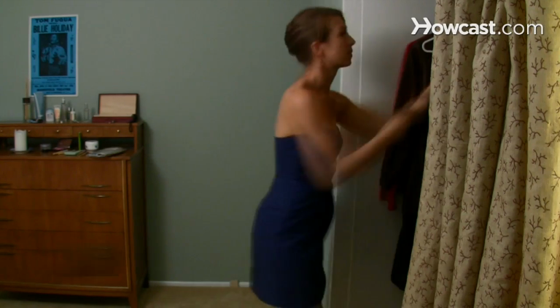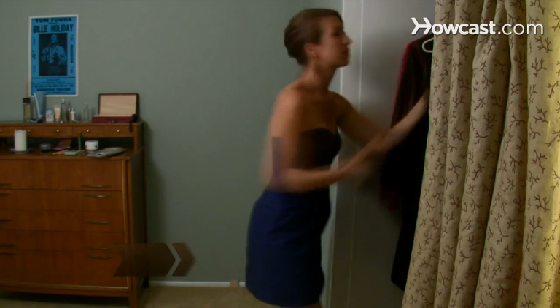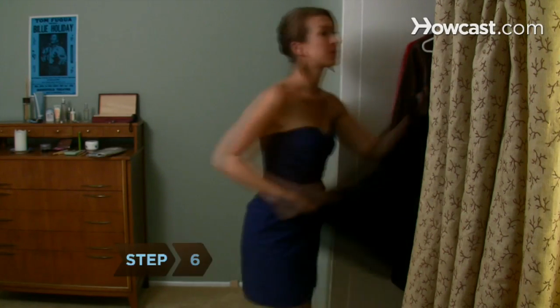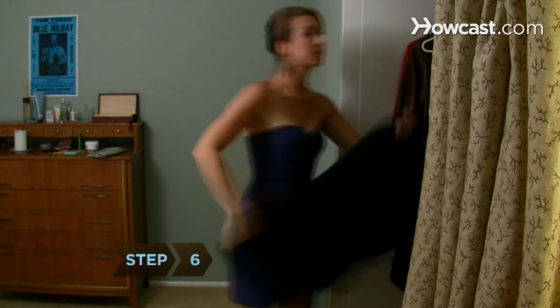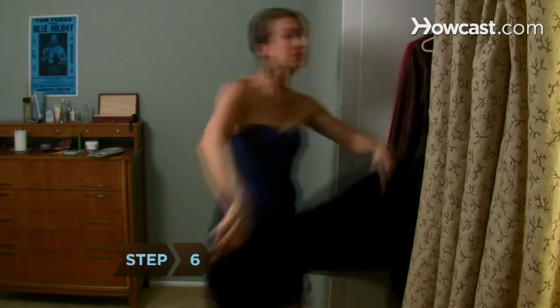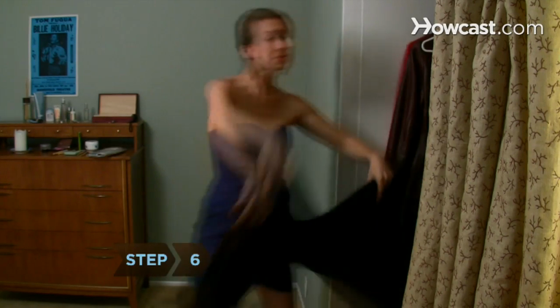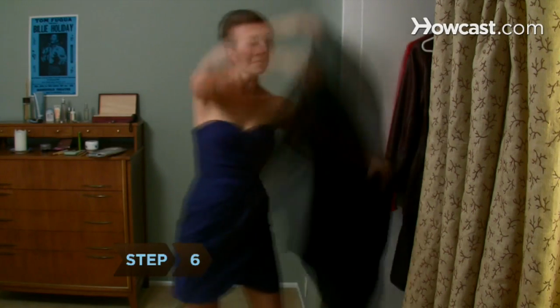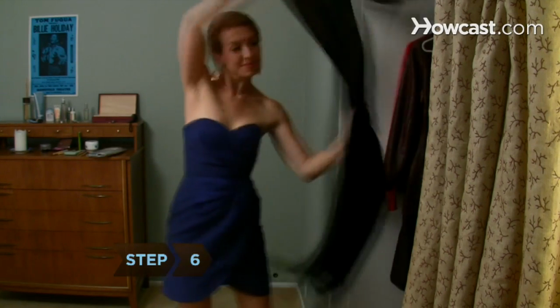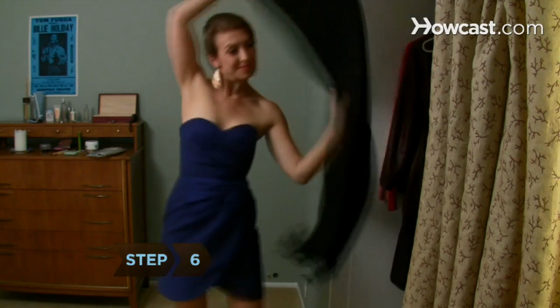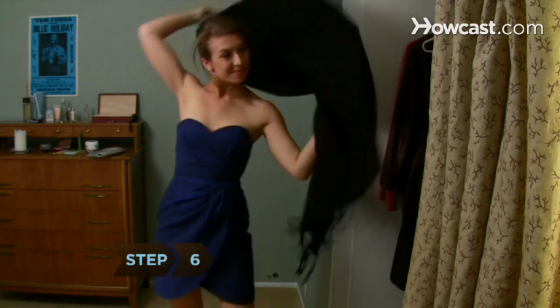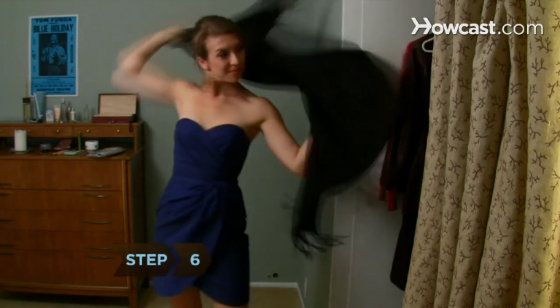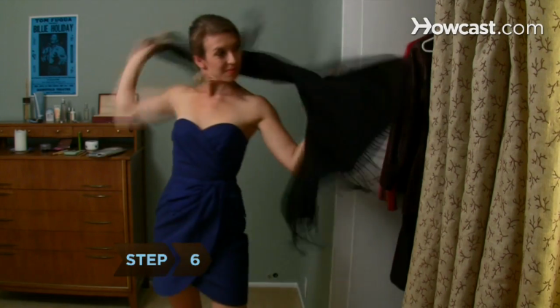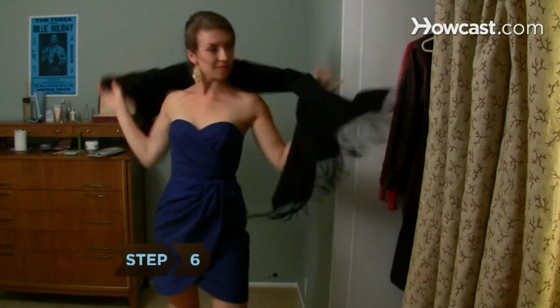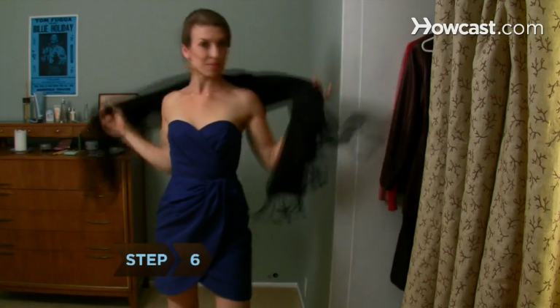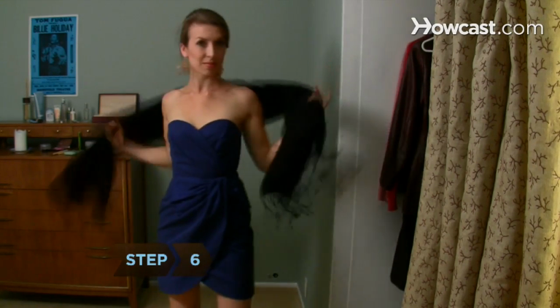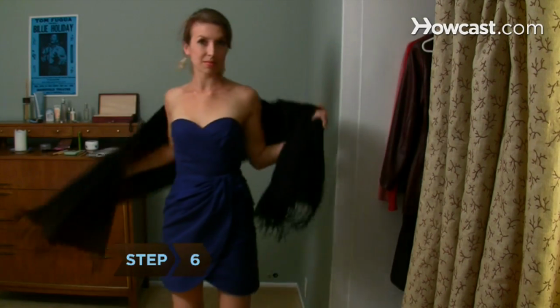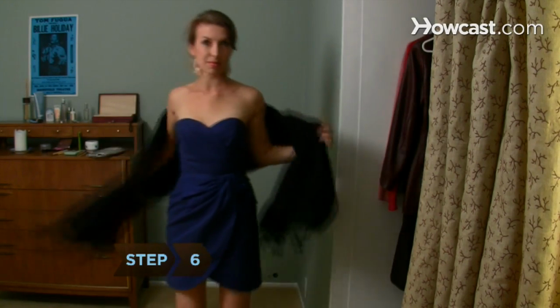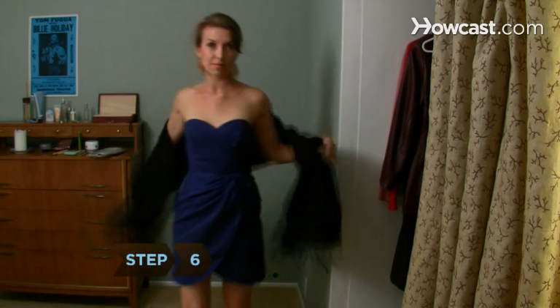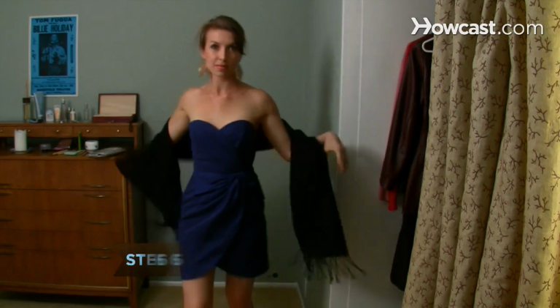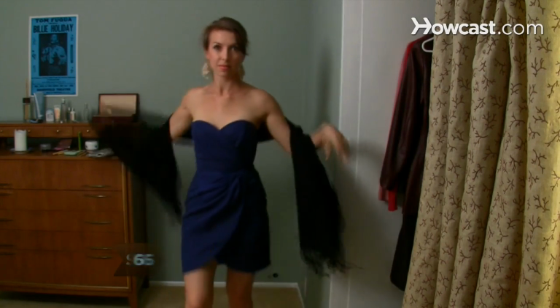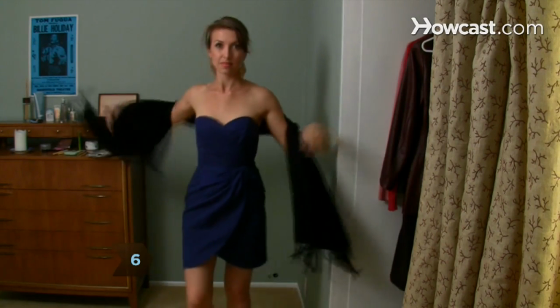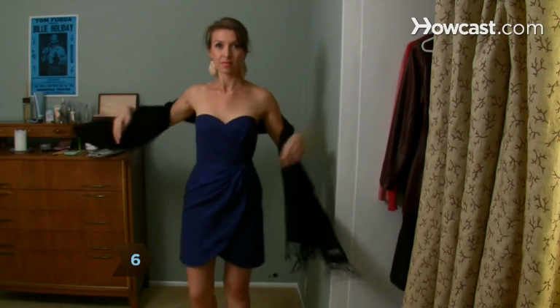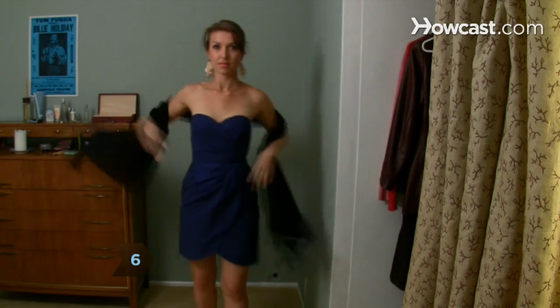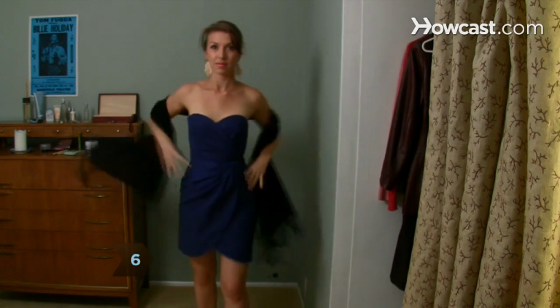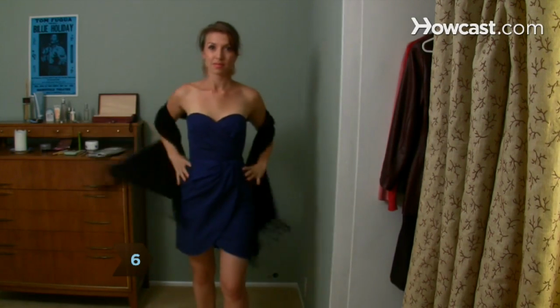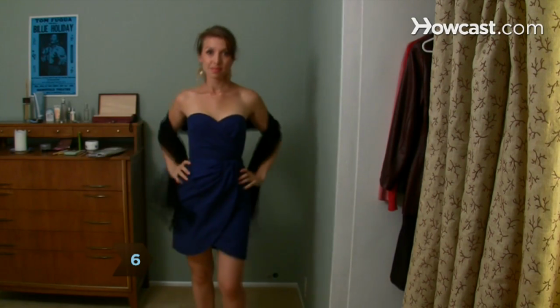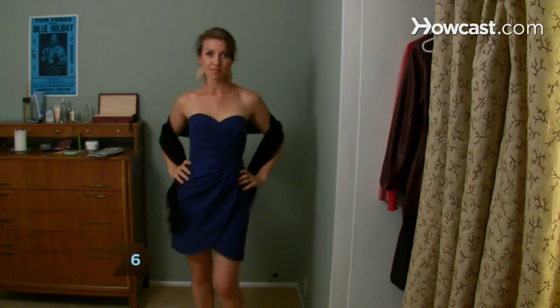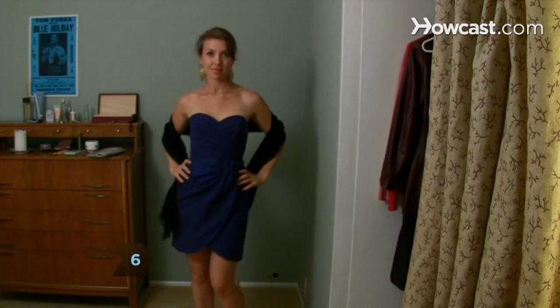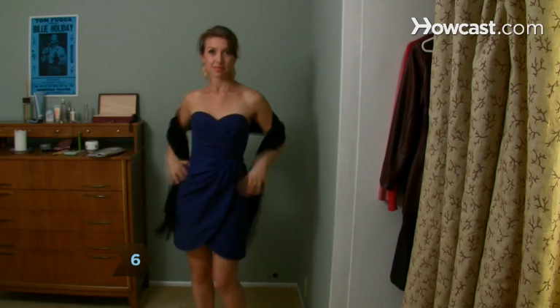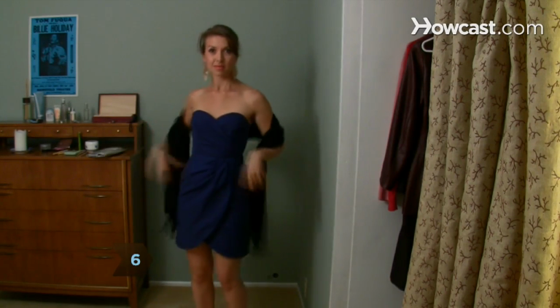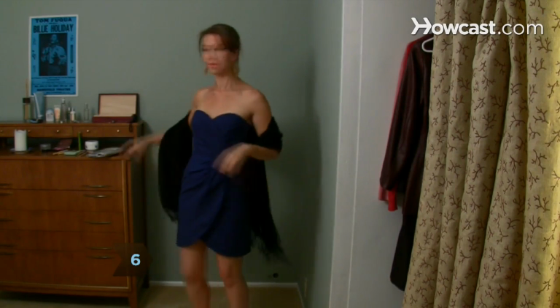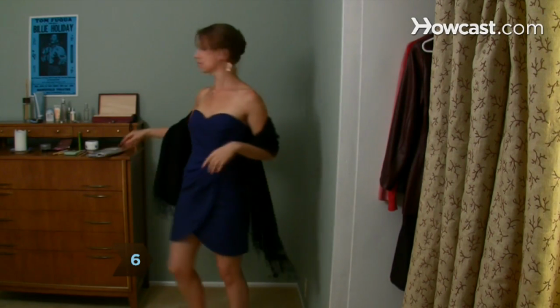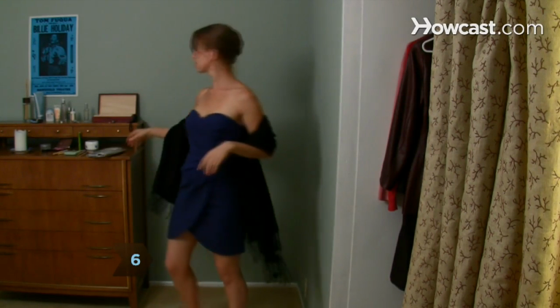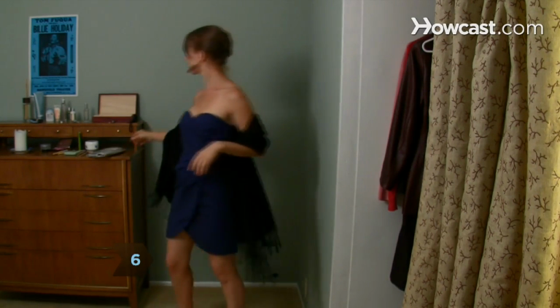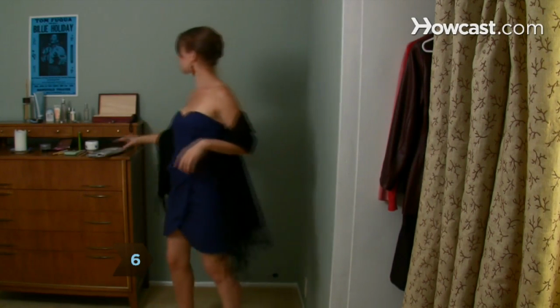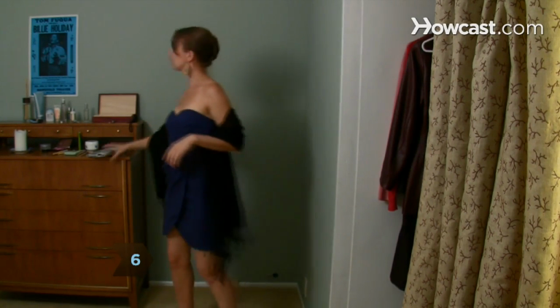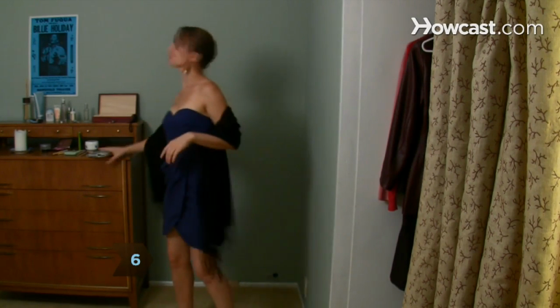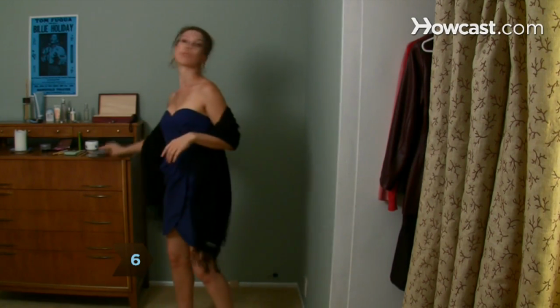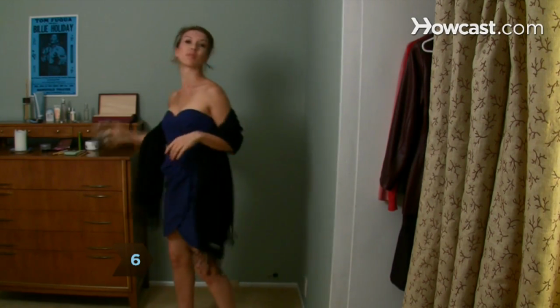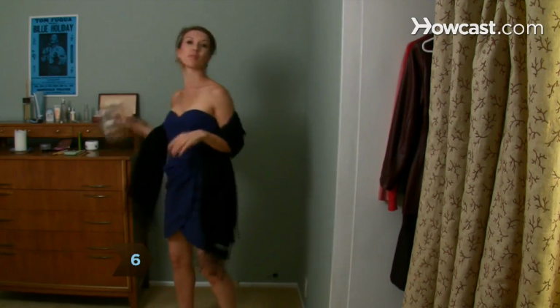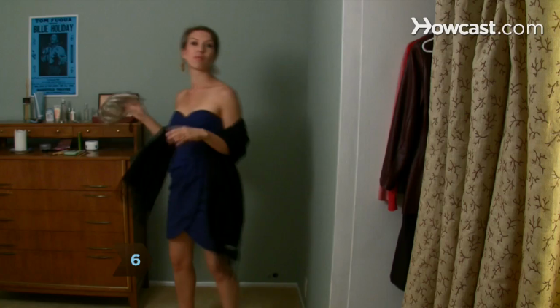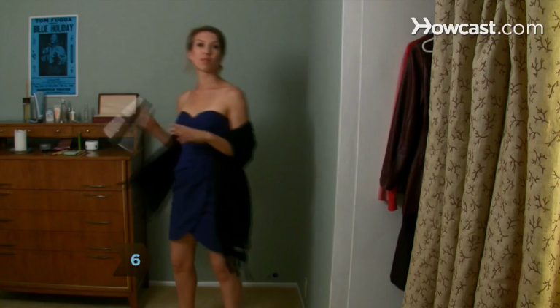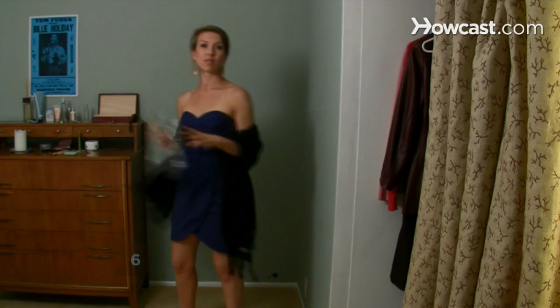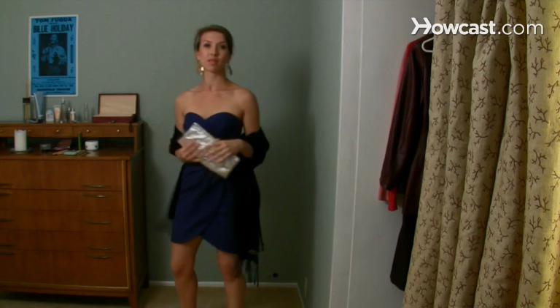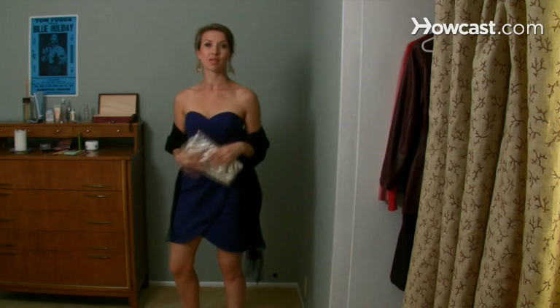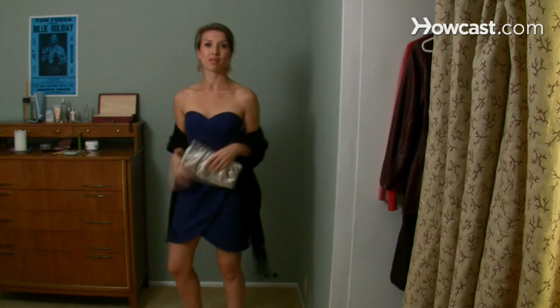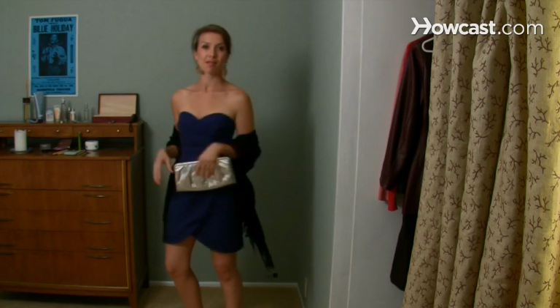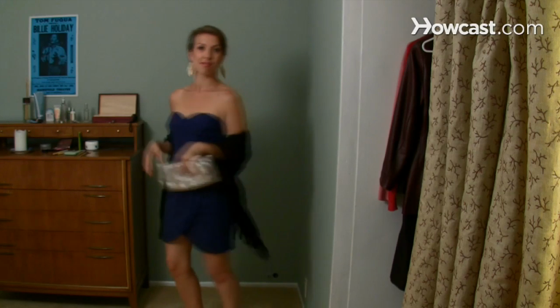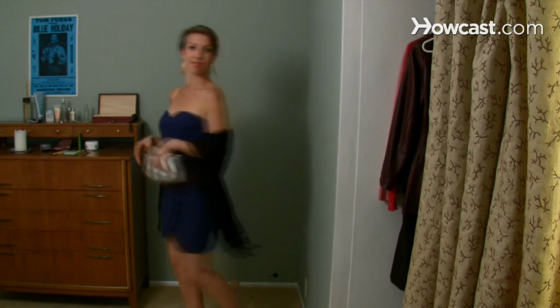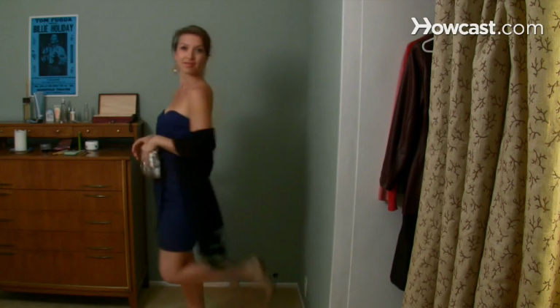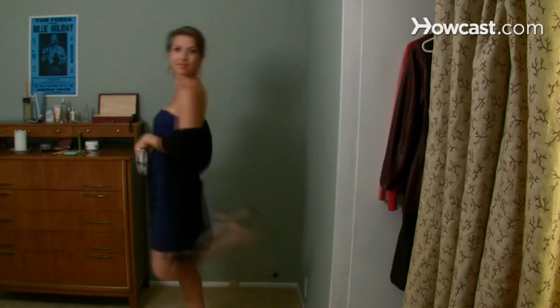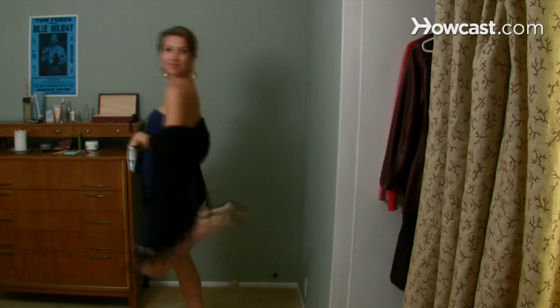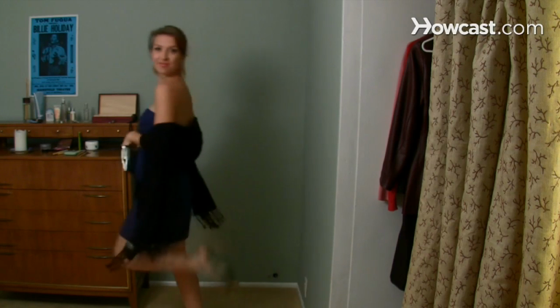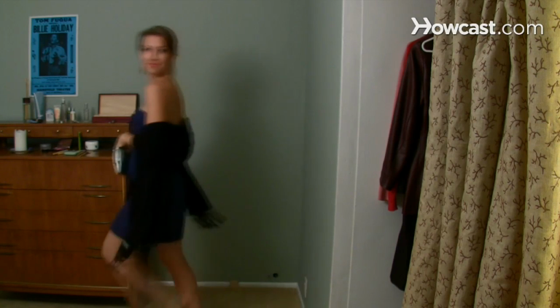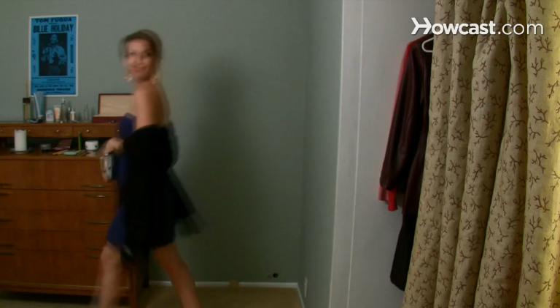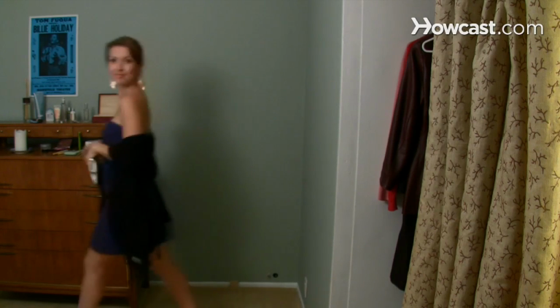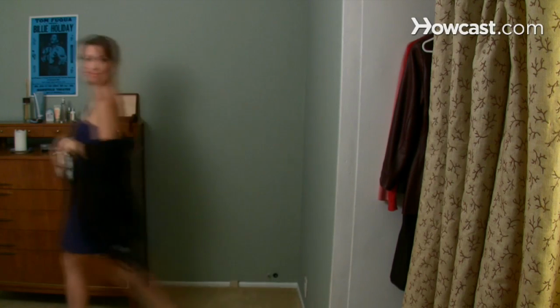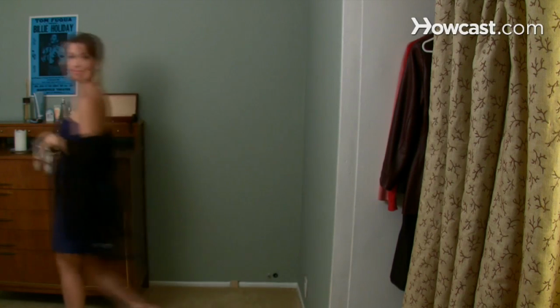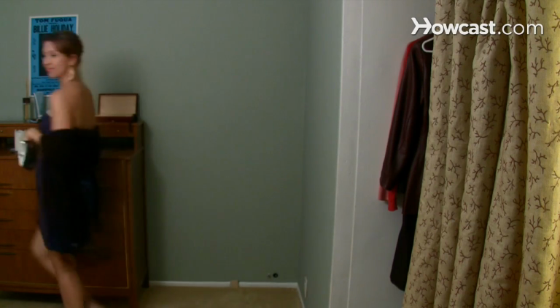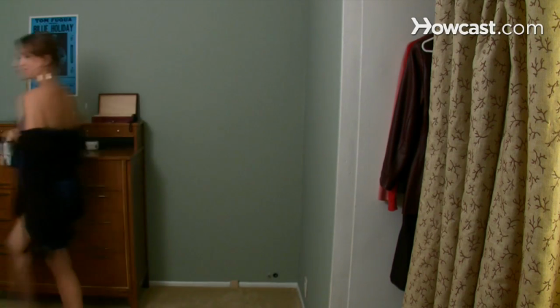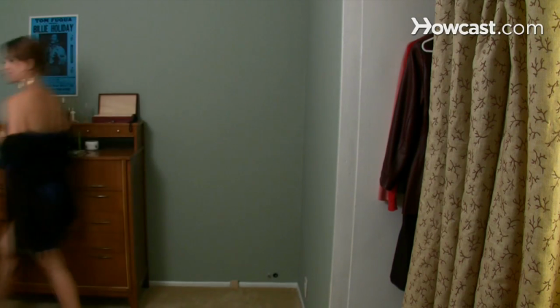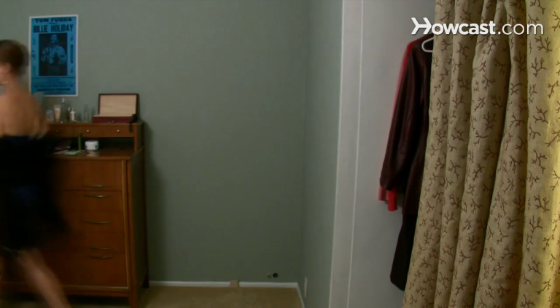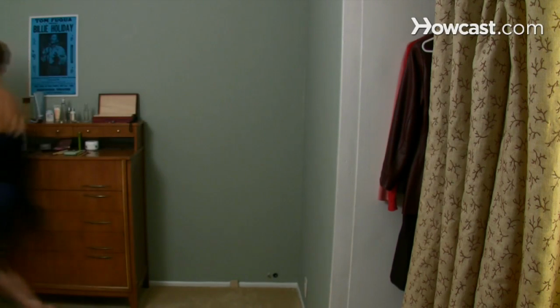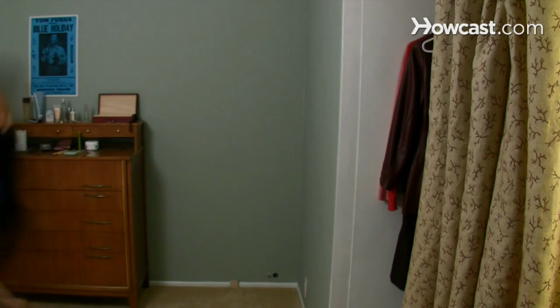Step 6. Top with a shawl or cardigan if you'll need more coverage. Now go knock some socks off with your sexy dress.